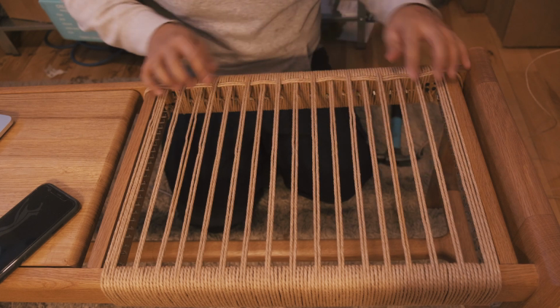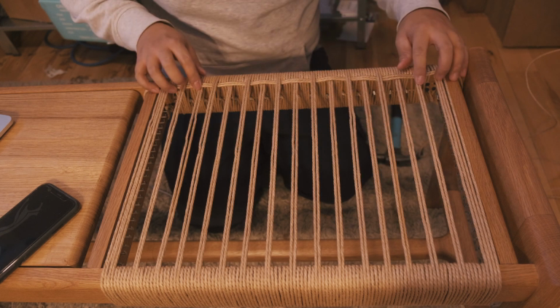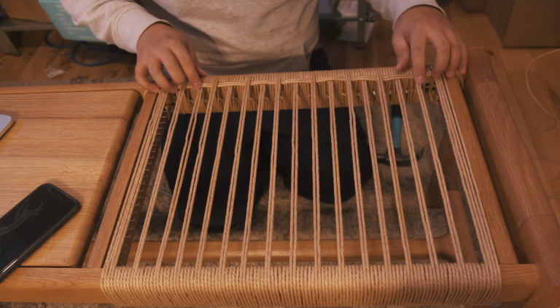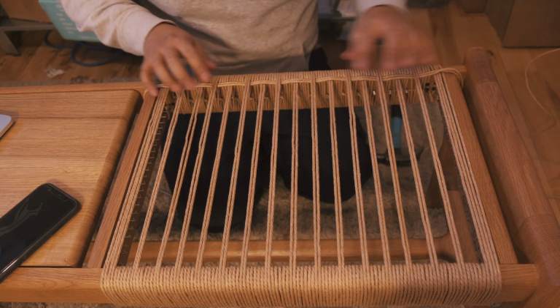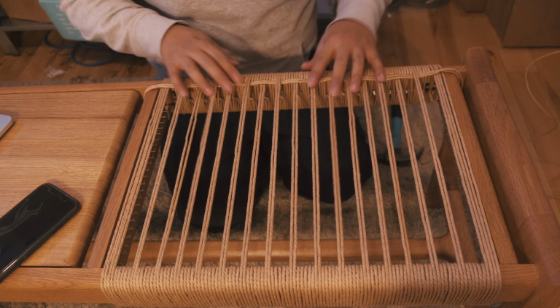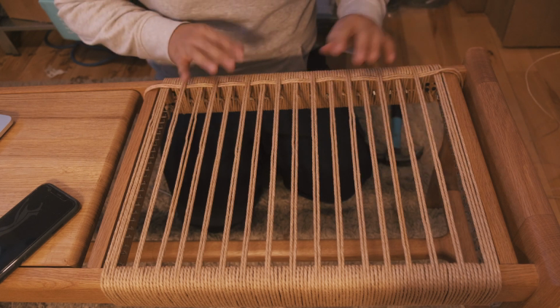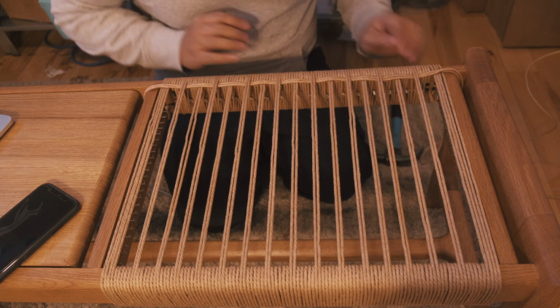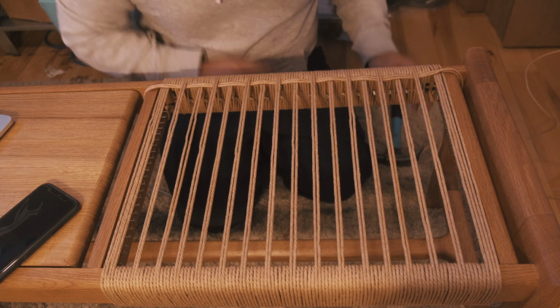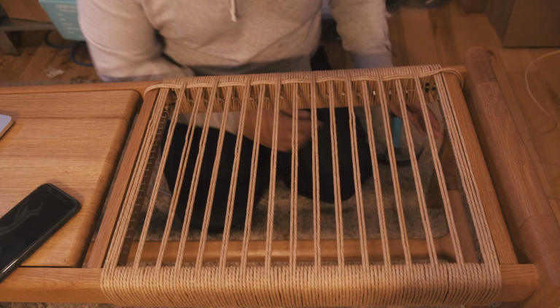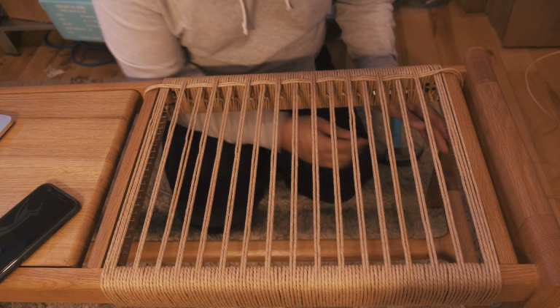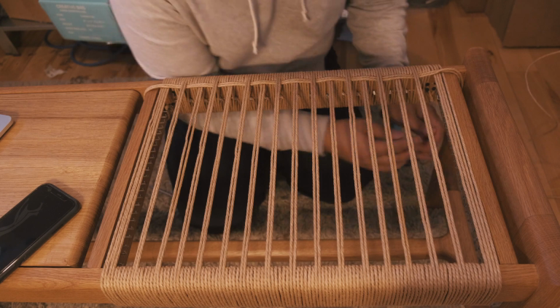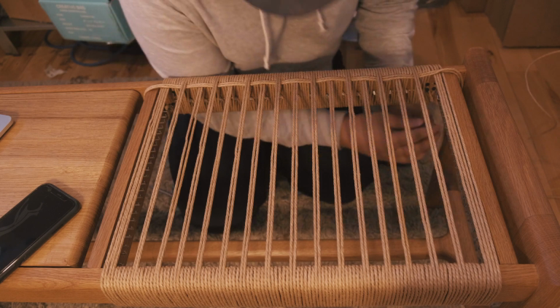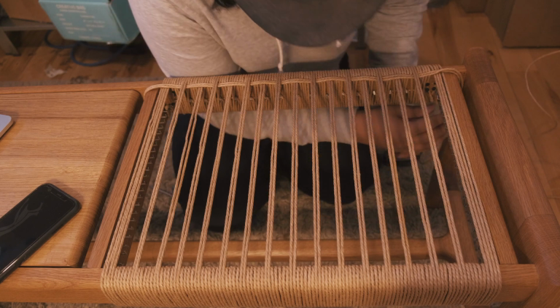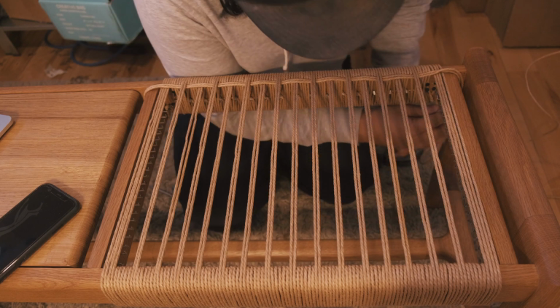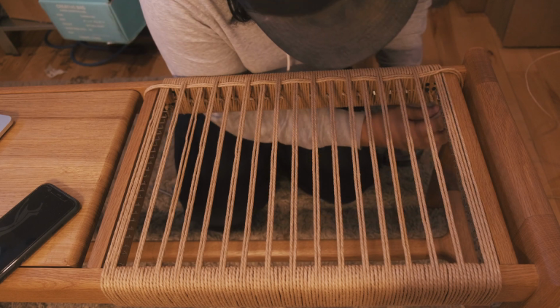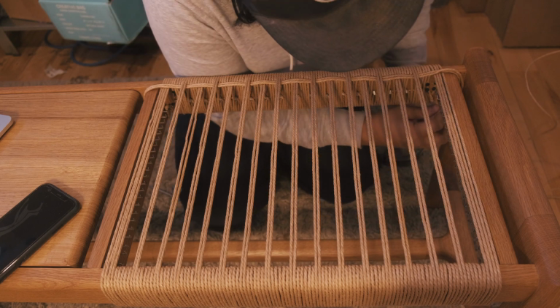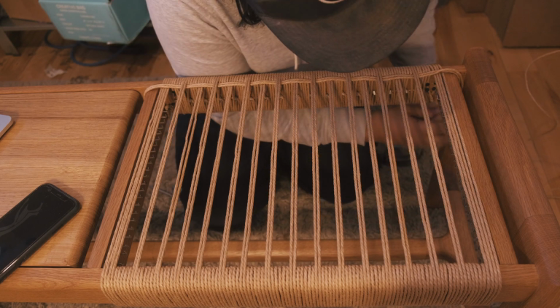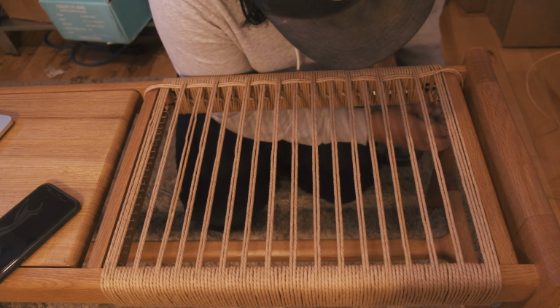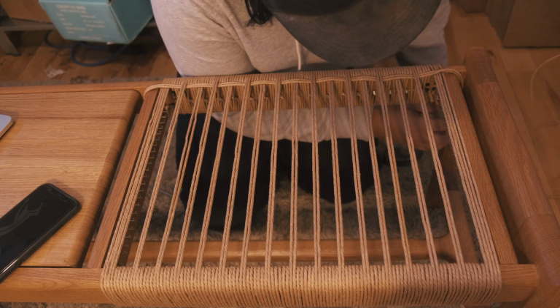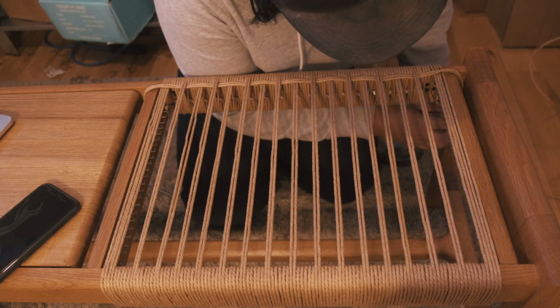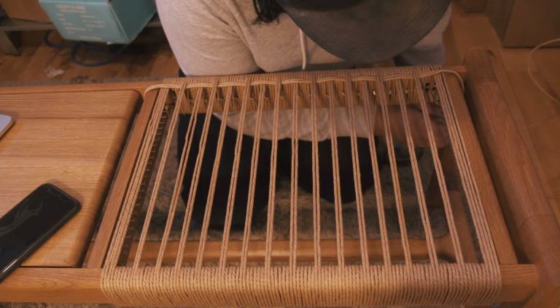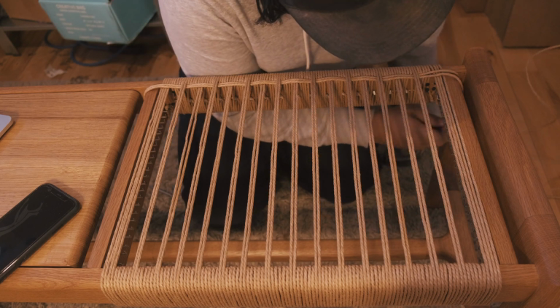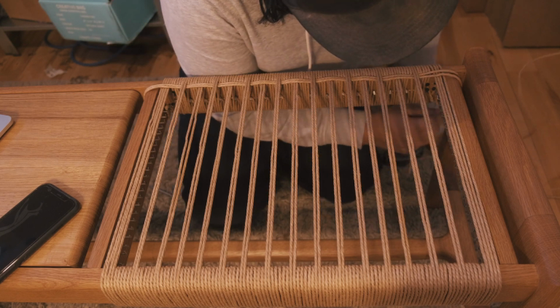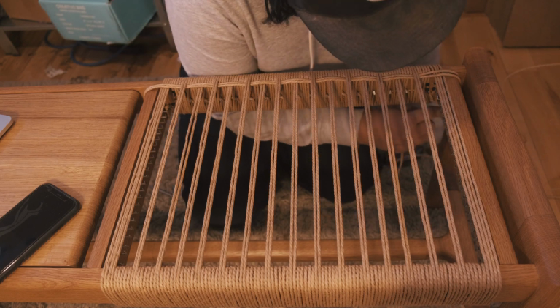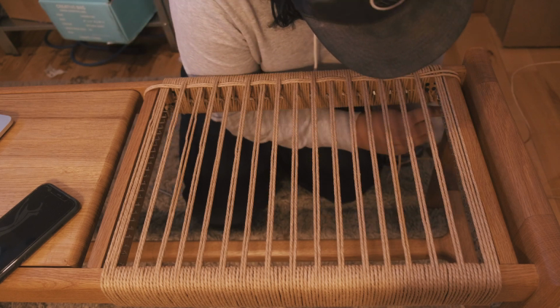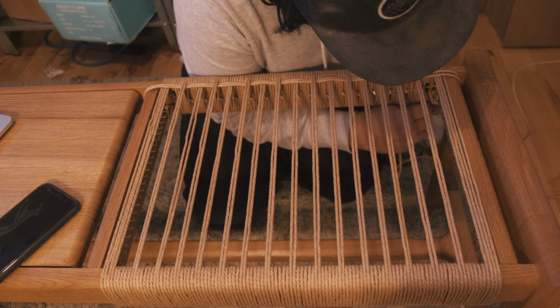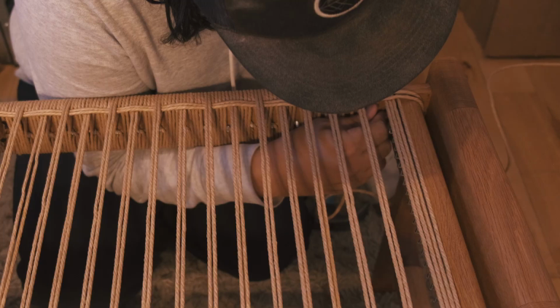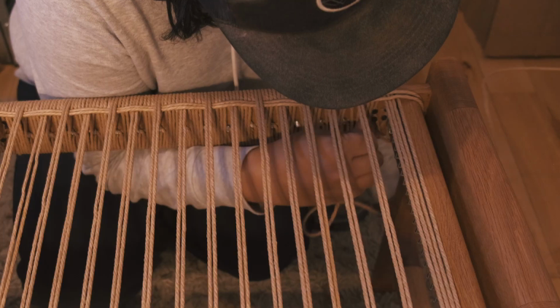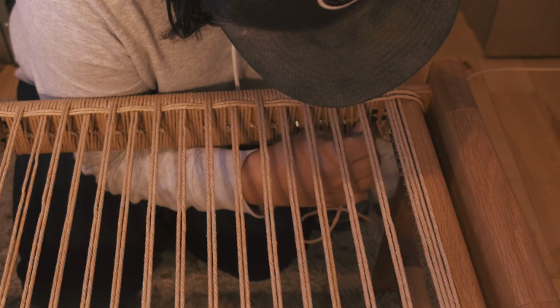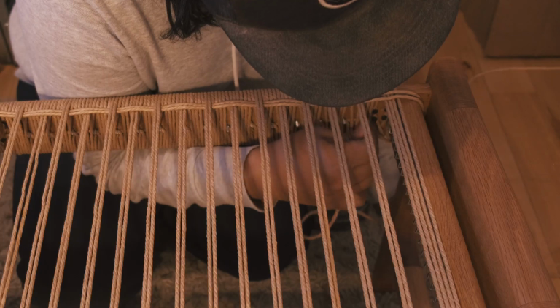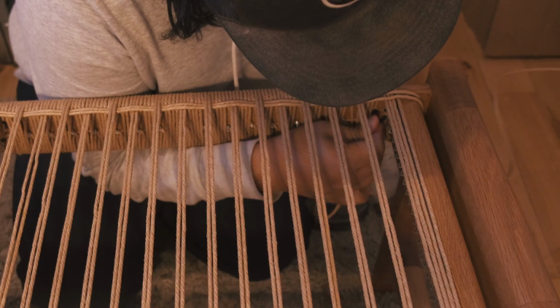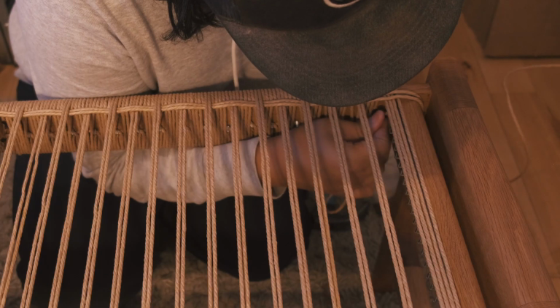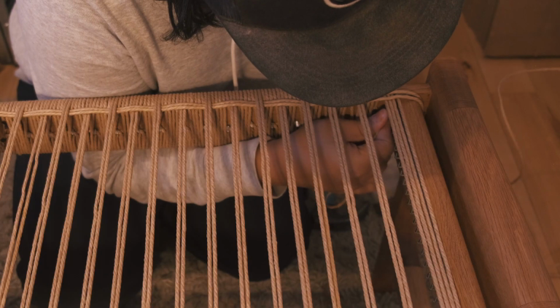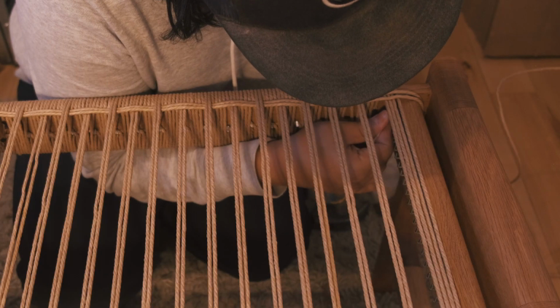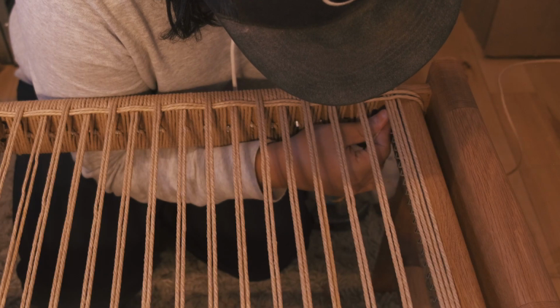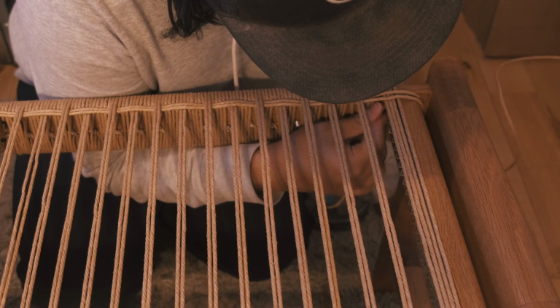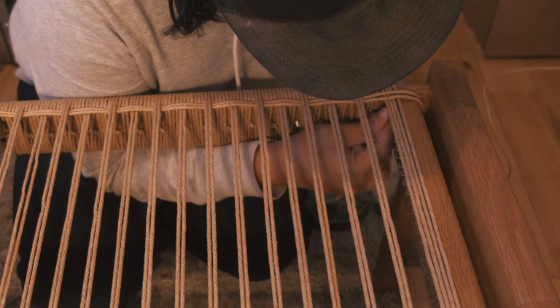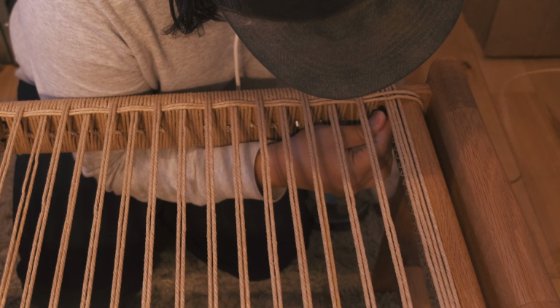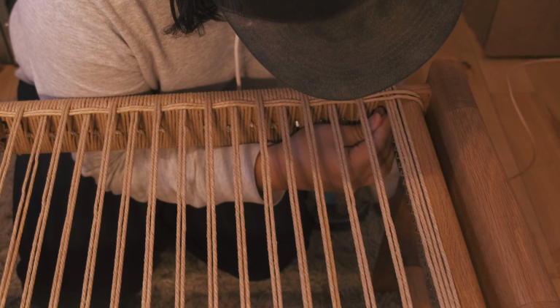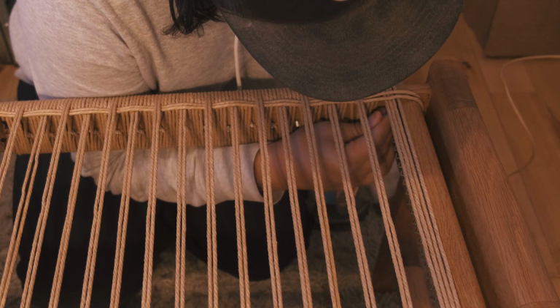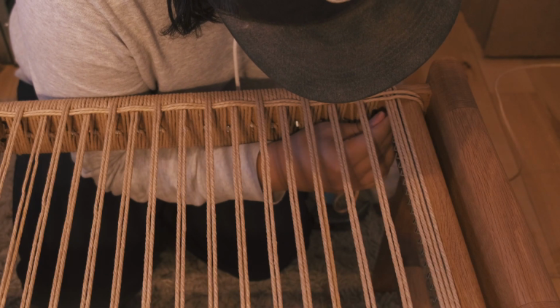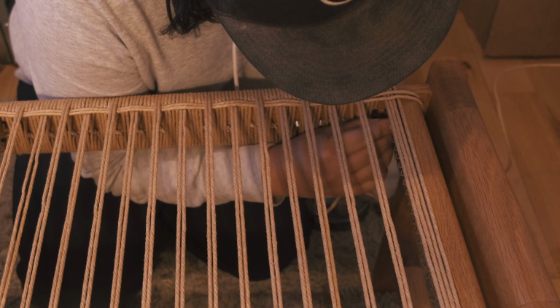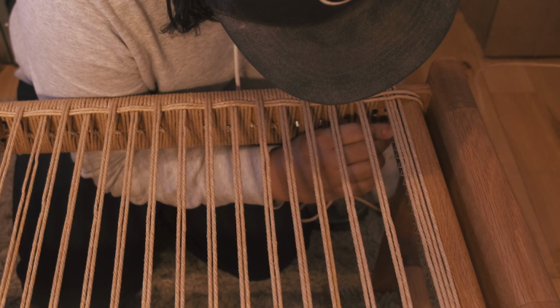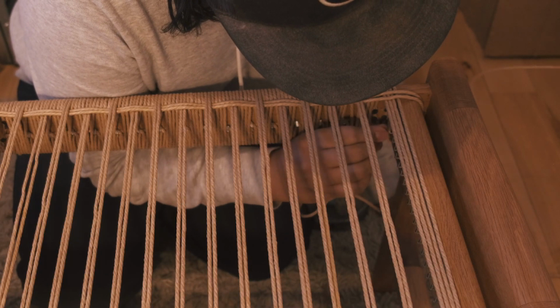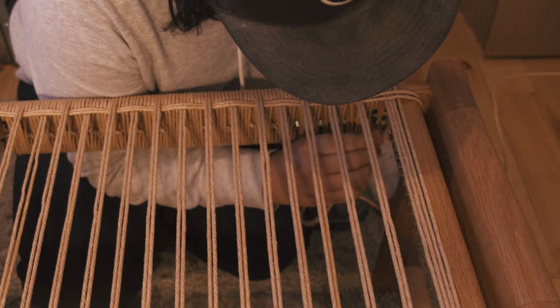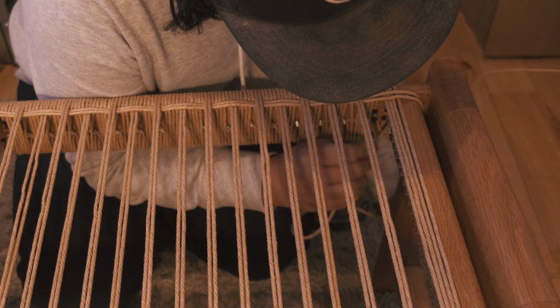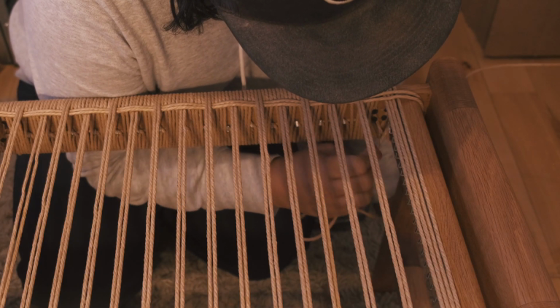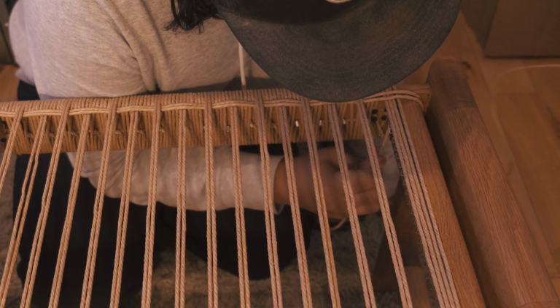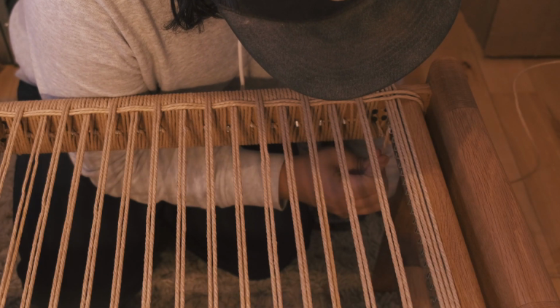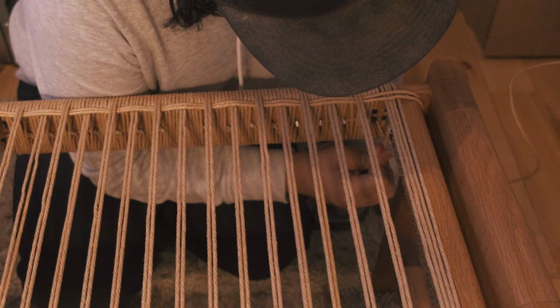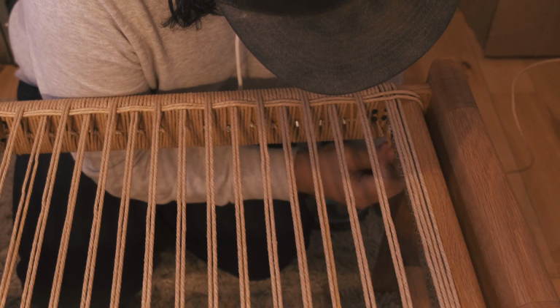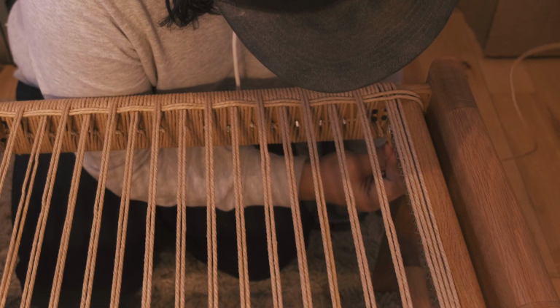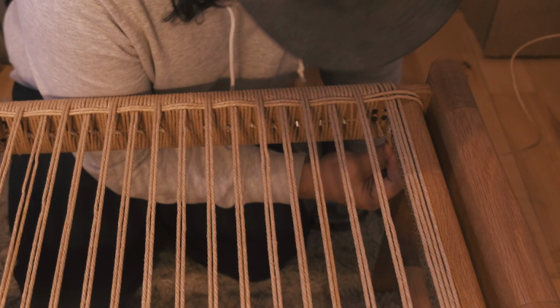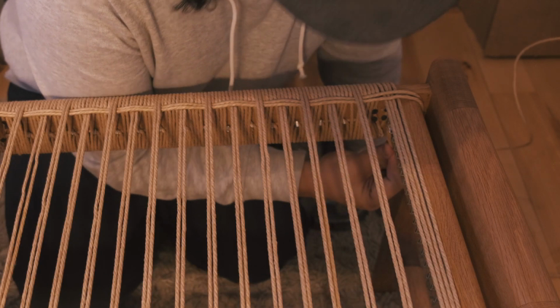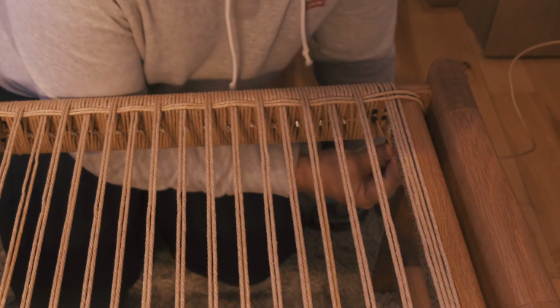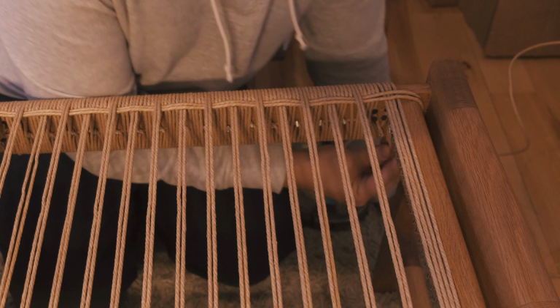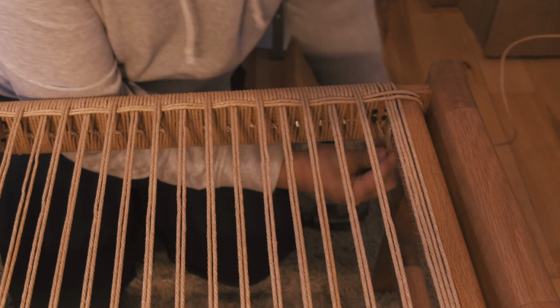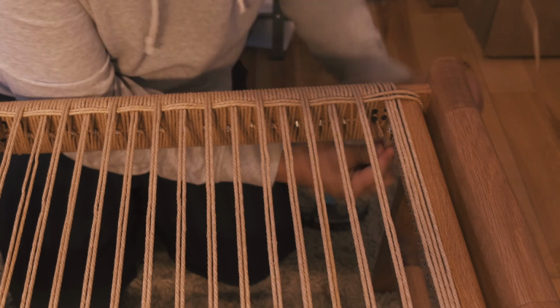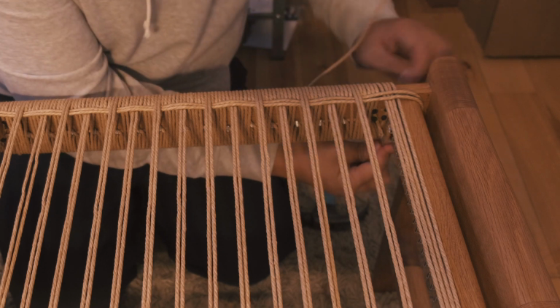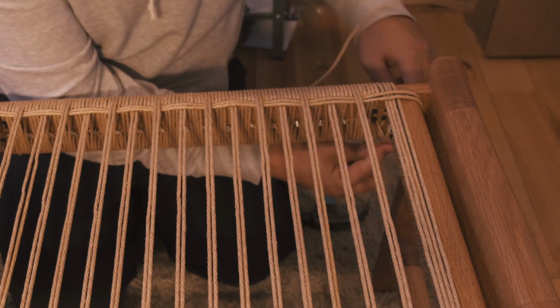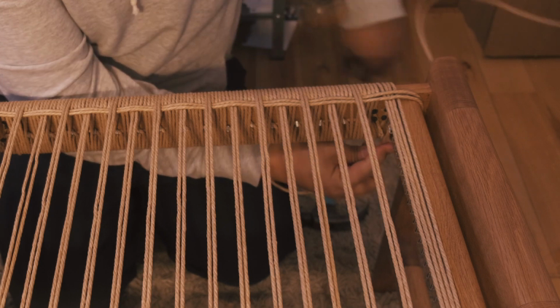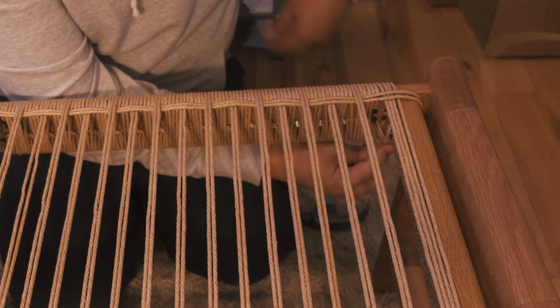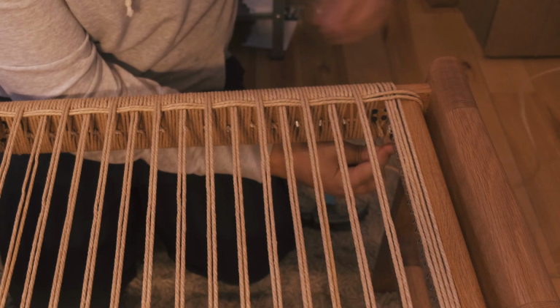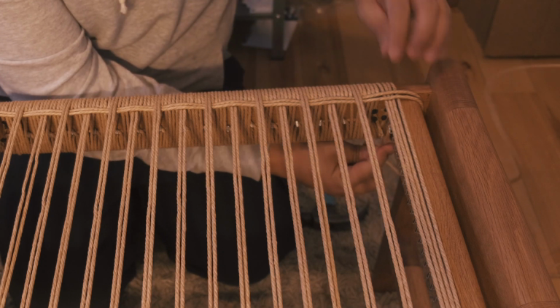Hooking the nail from front to back from the starting side will help you keep the paper cord aligned without crossing over.